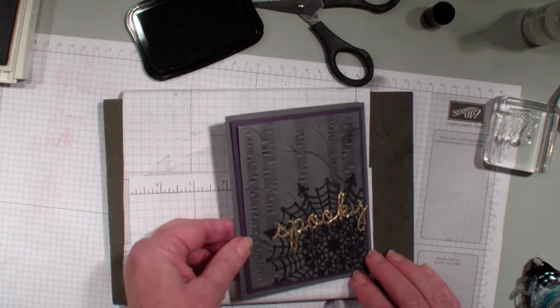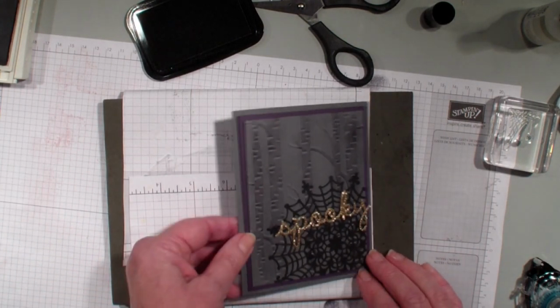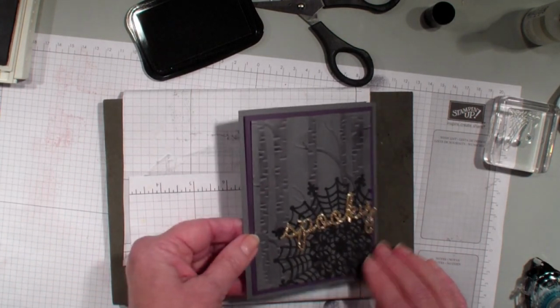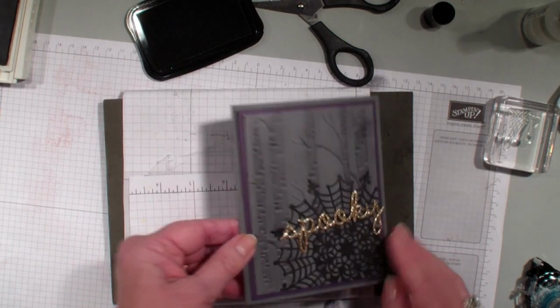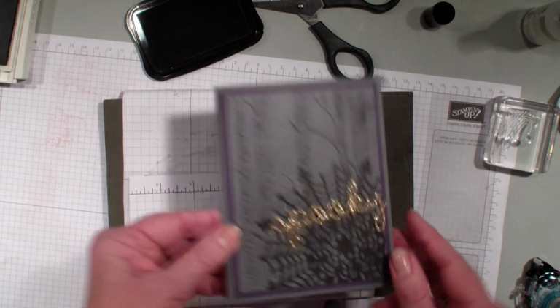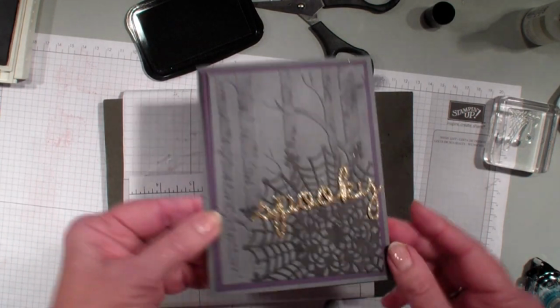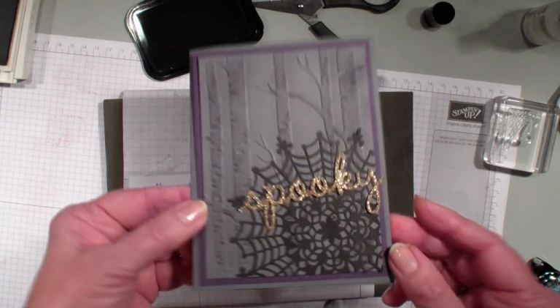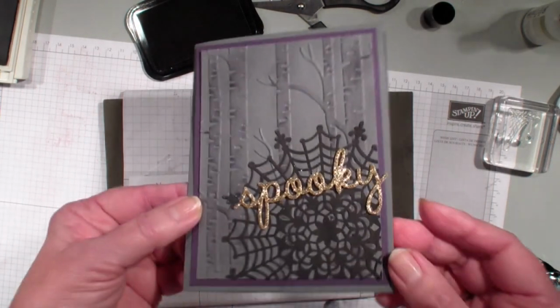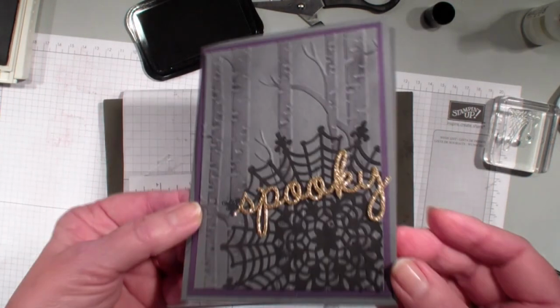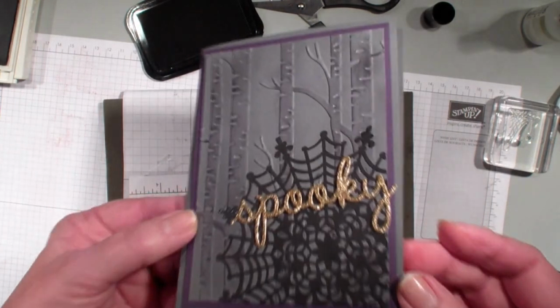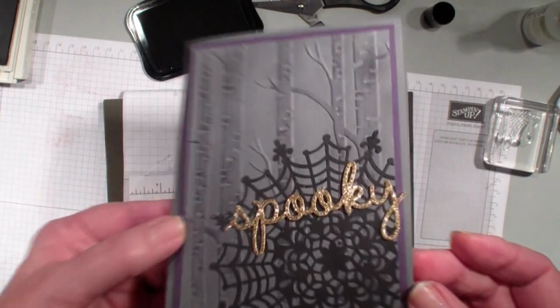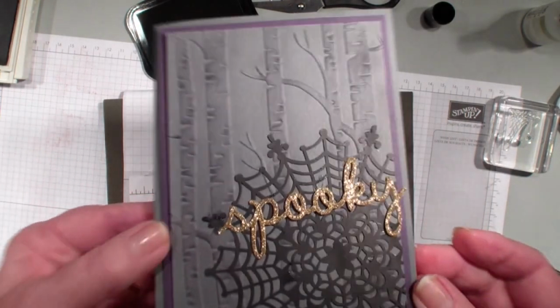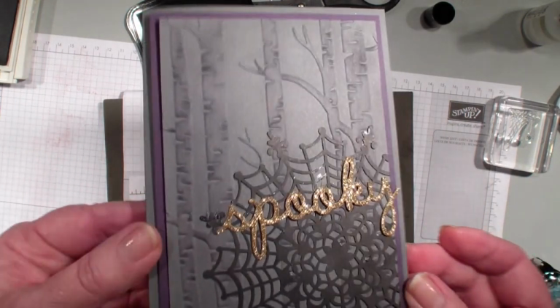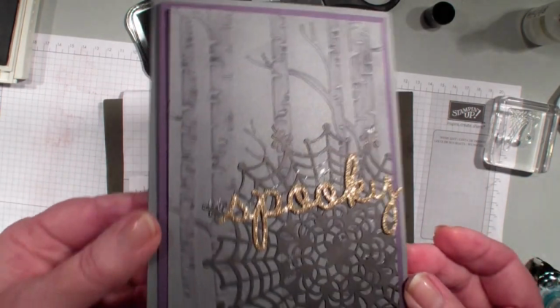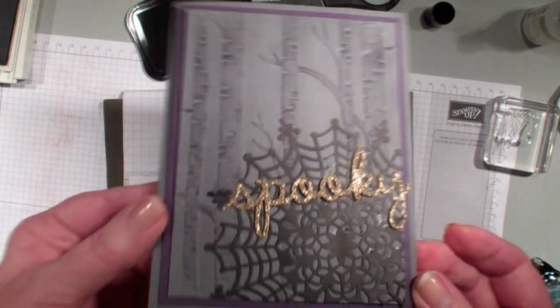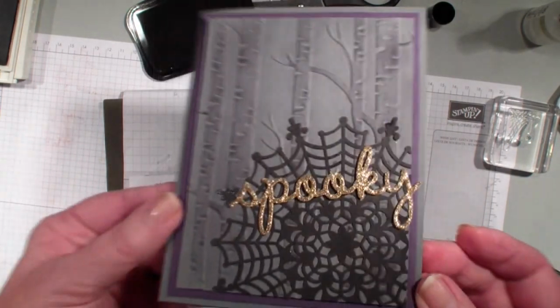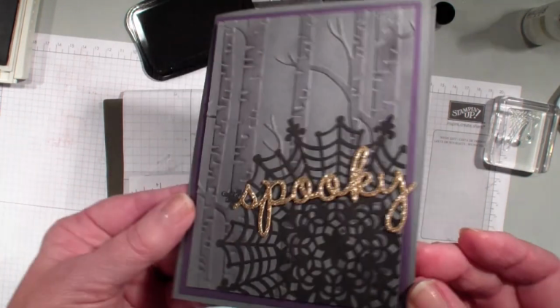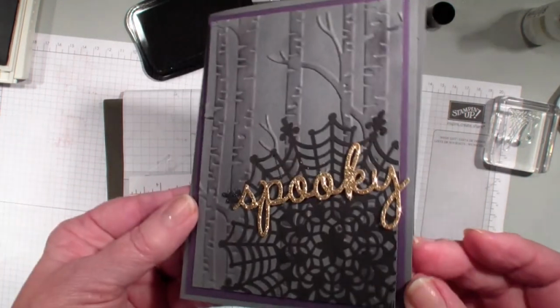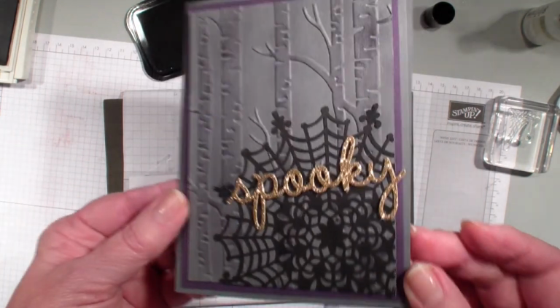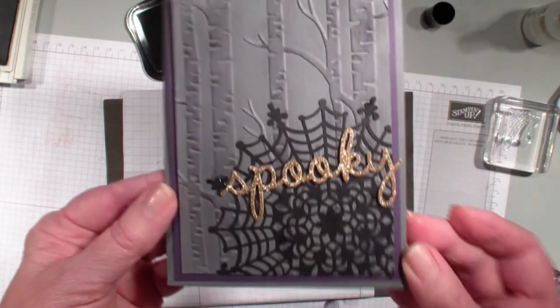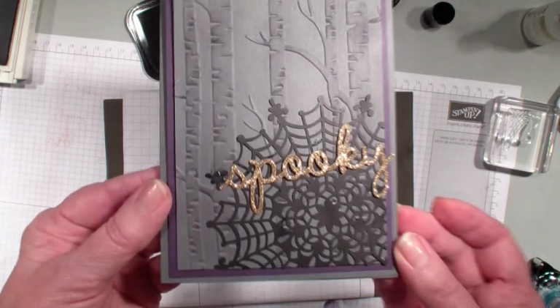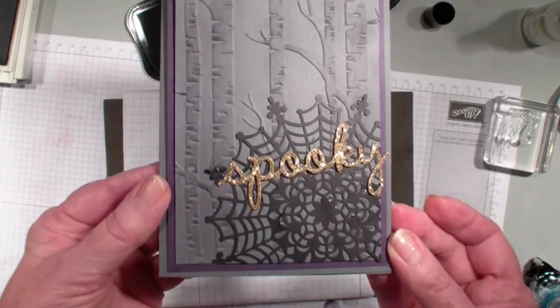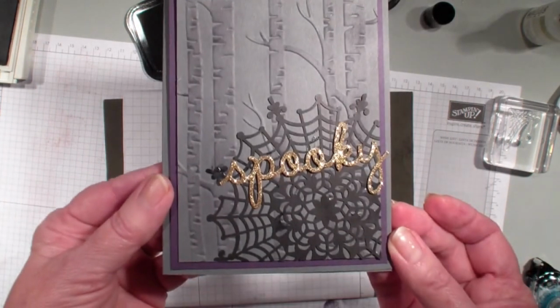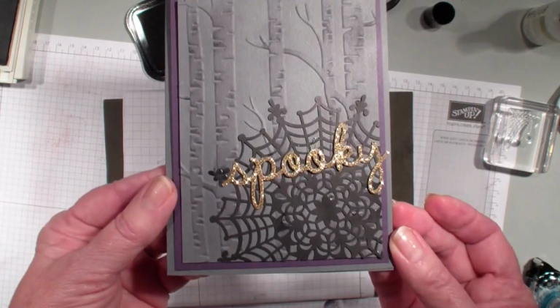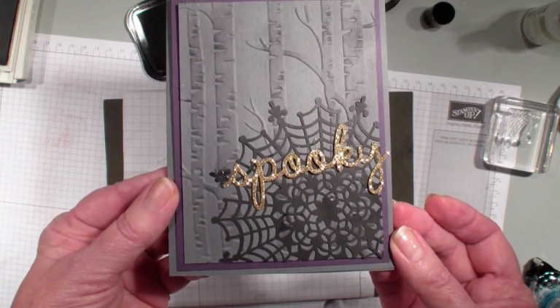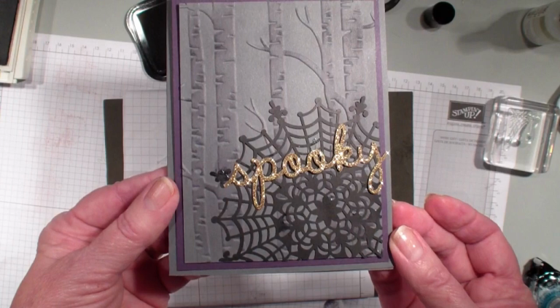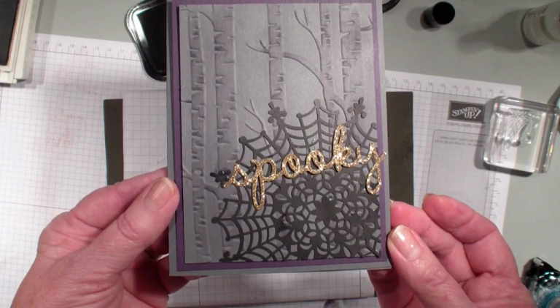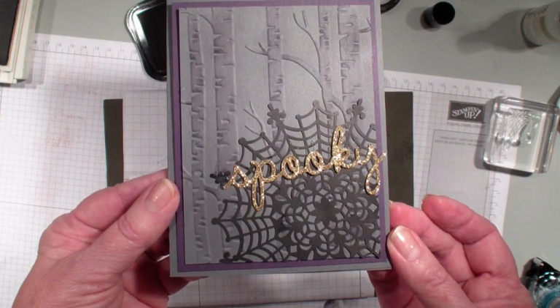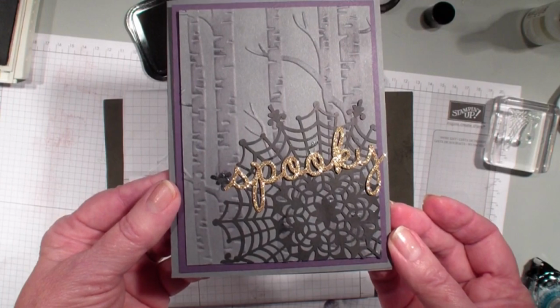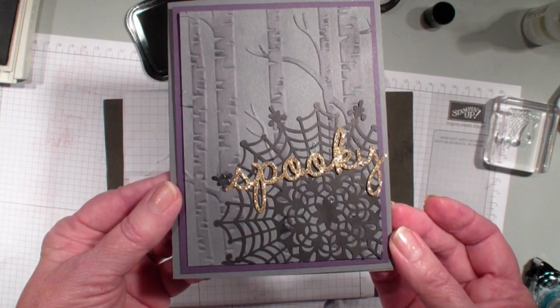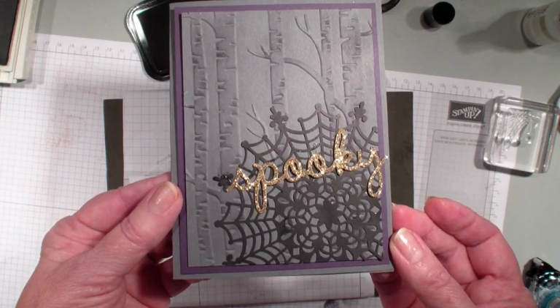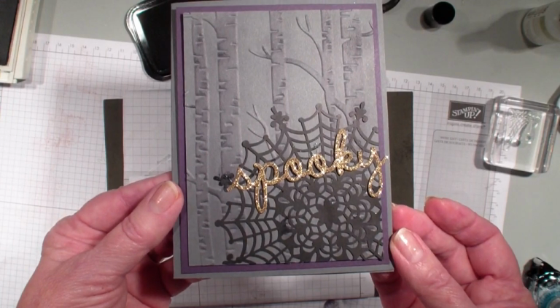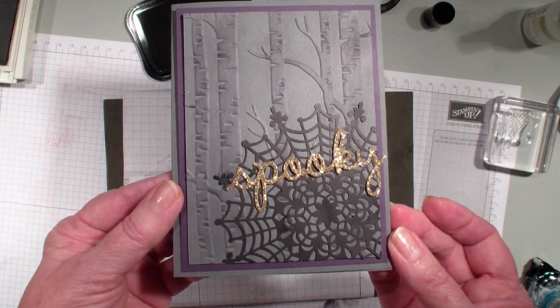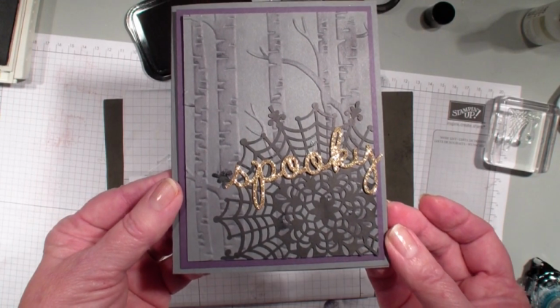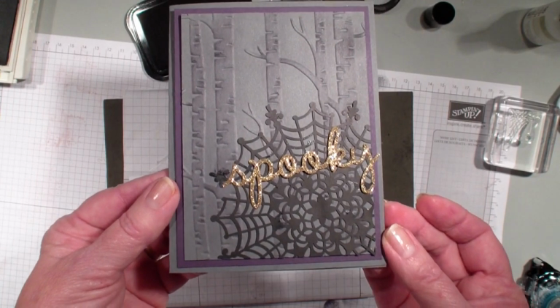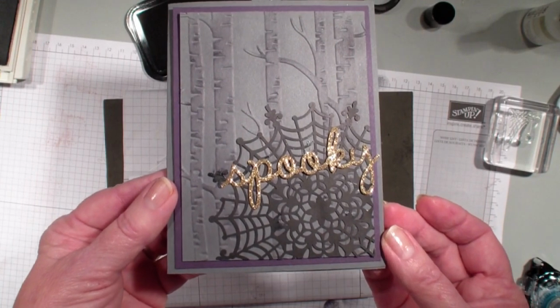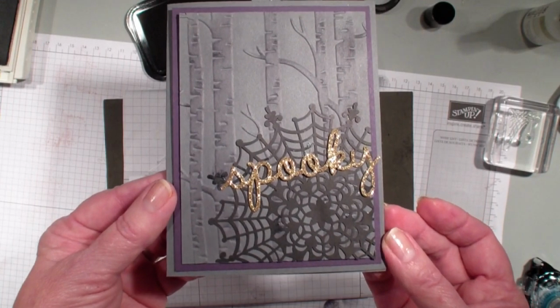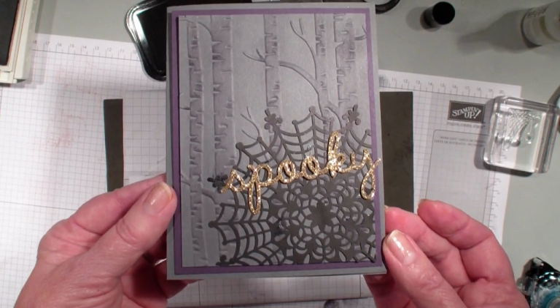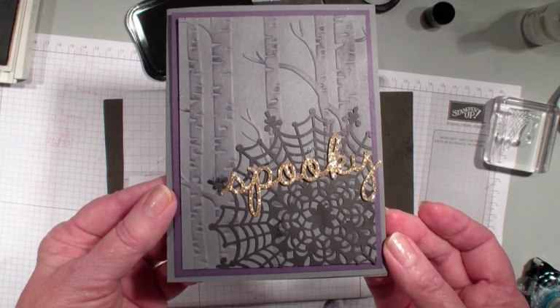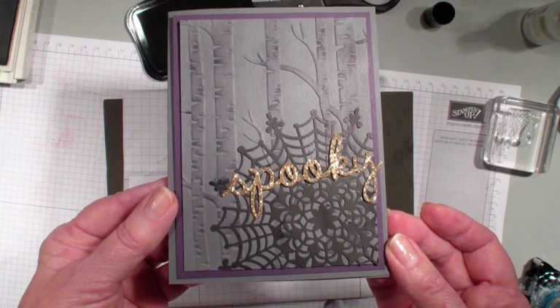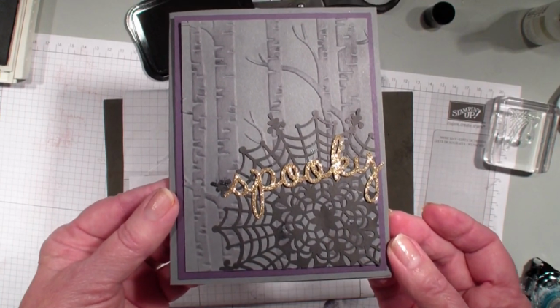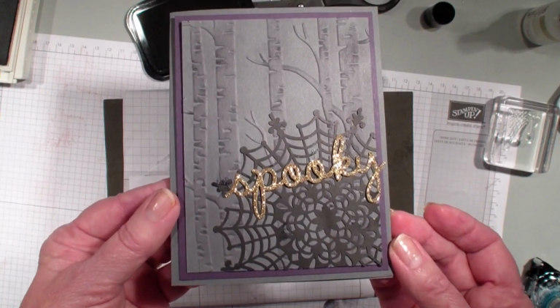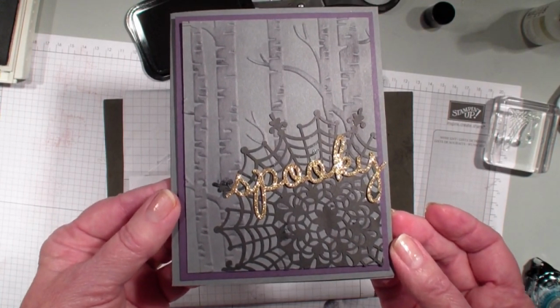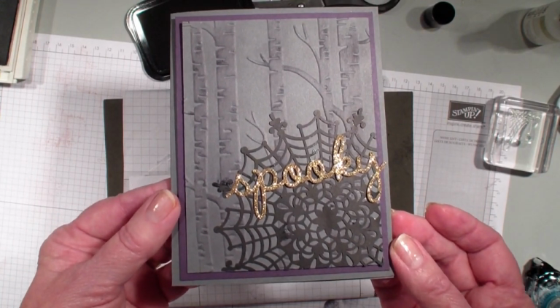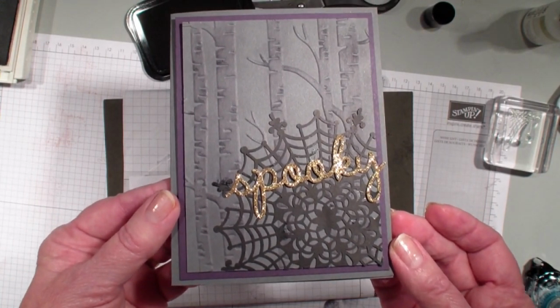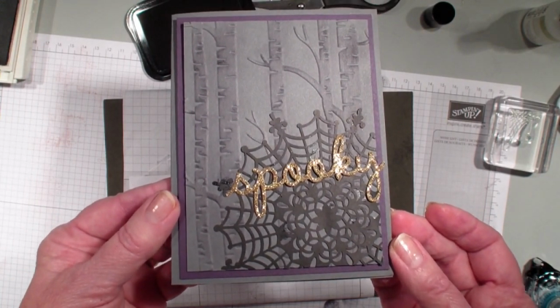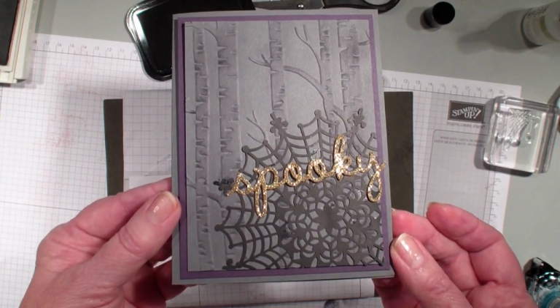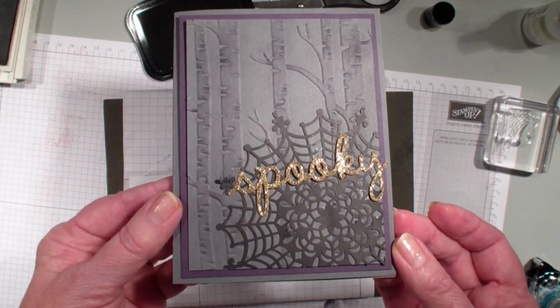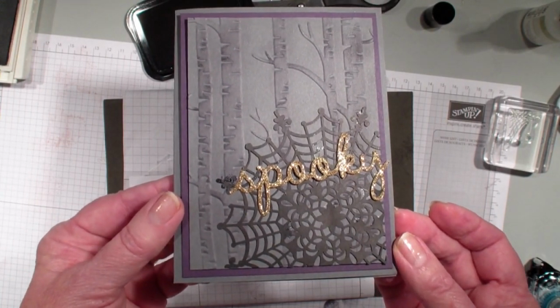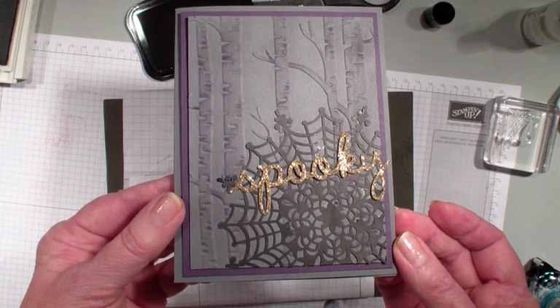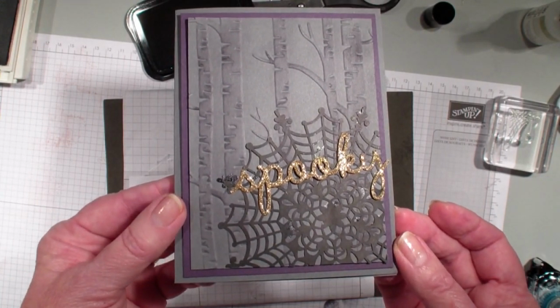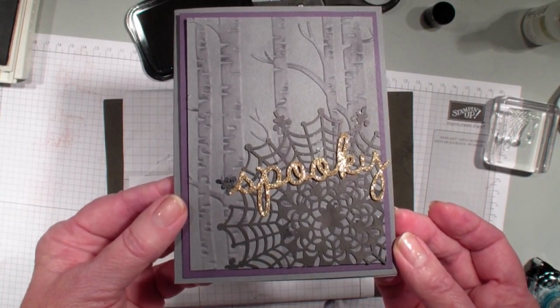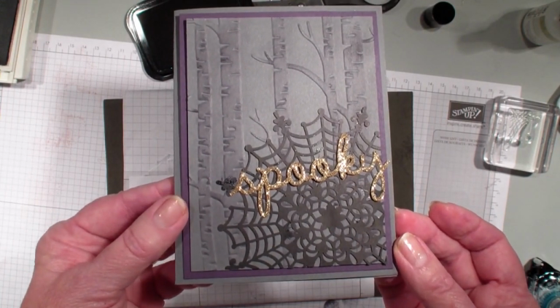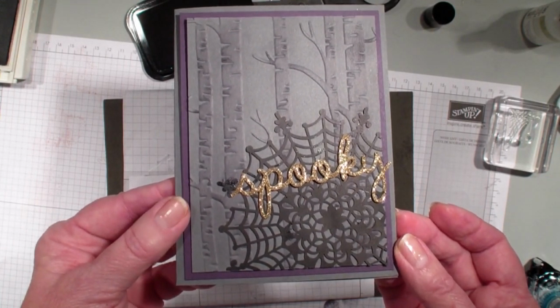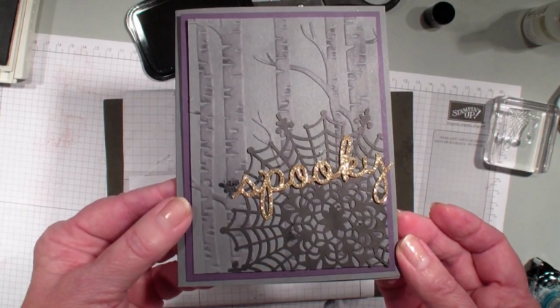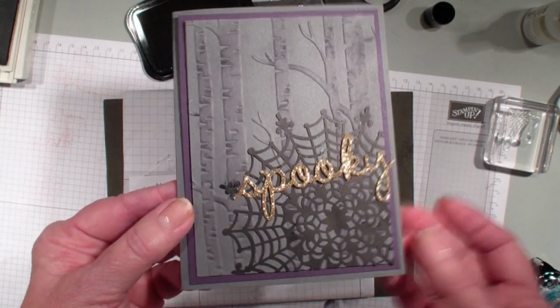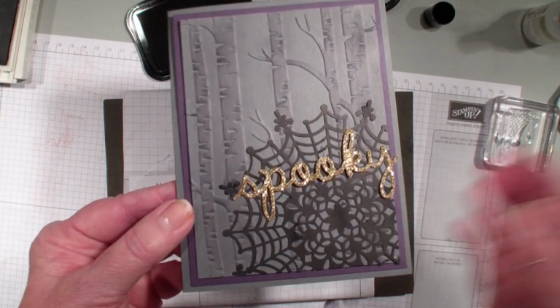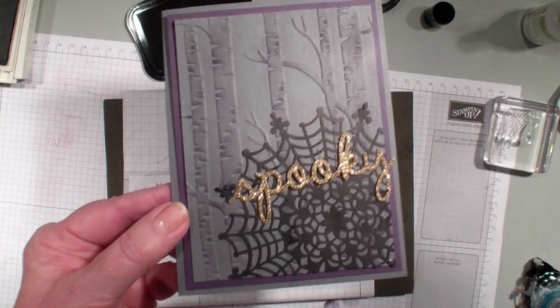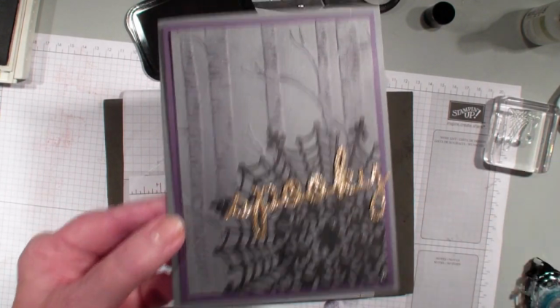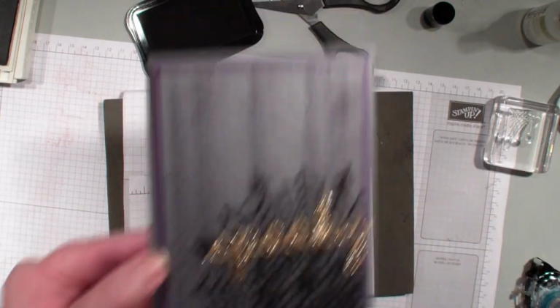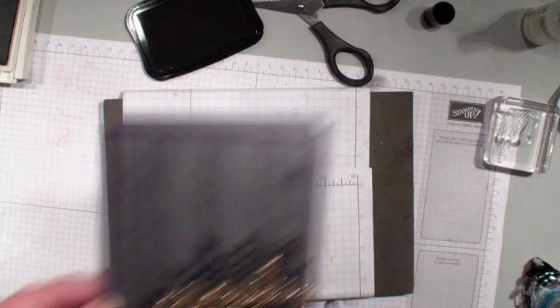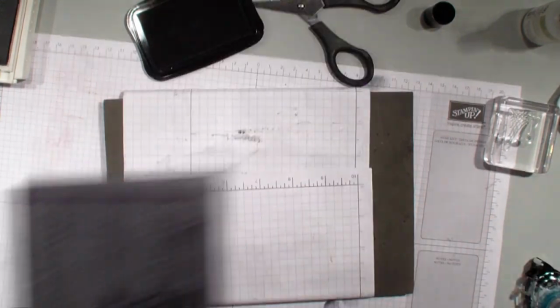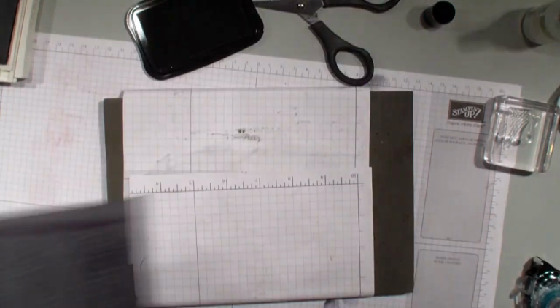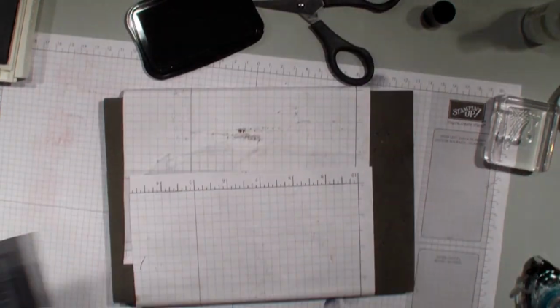This is a quick autumn card. Hope you have enjoyed today's video. Talk to you real soon. Good night.